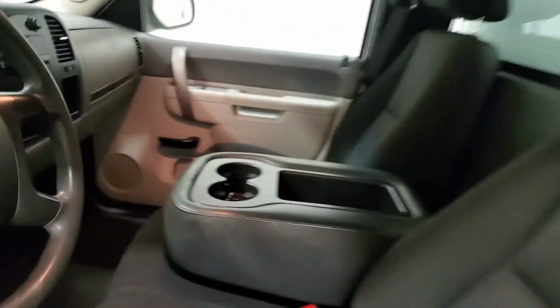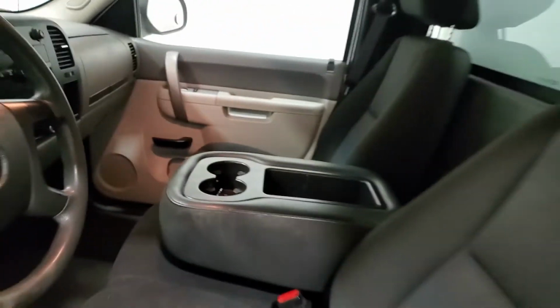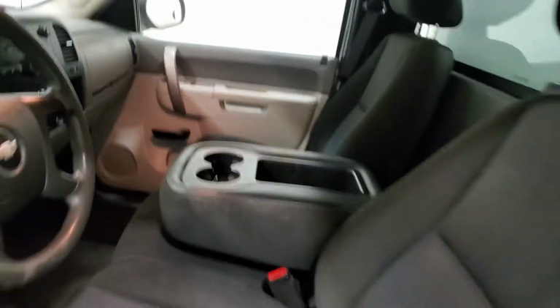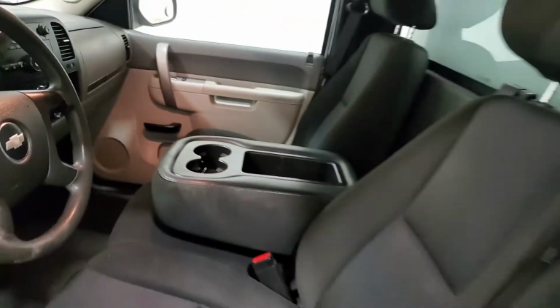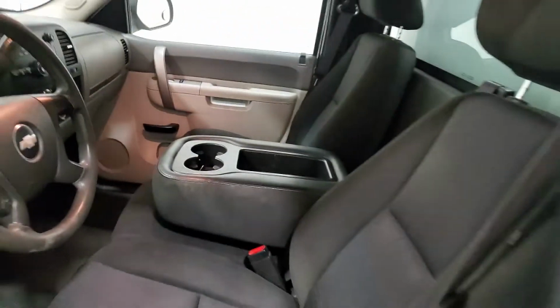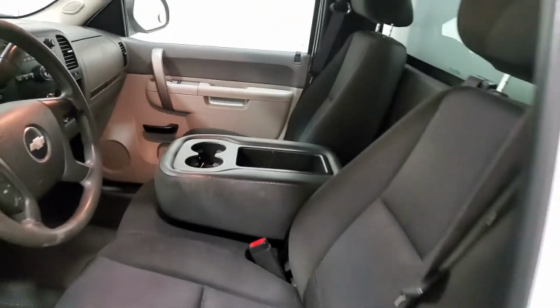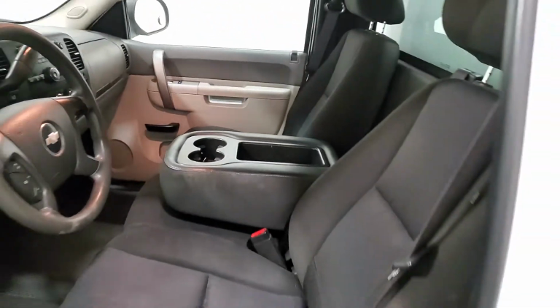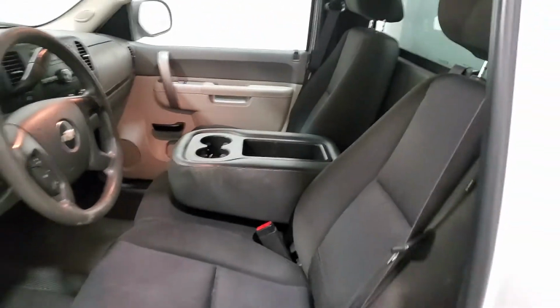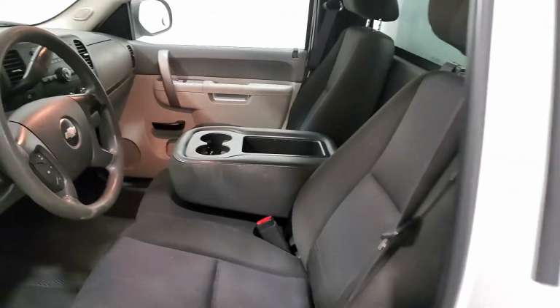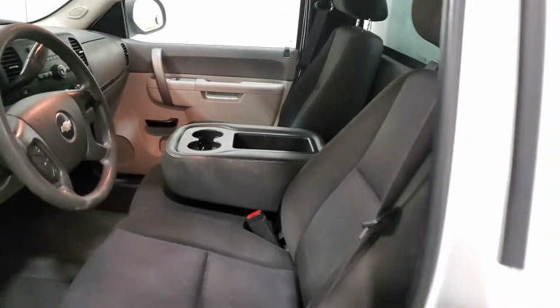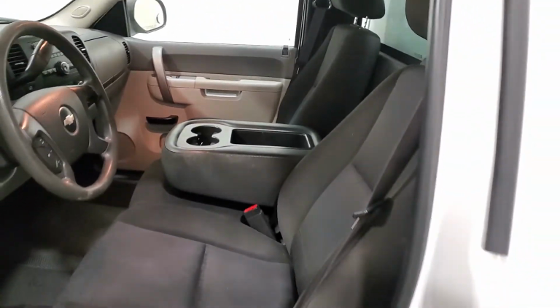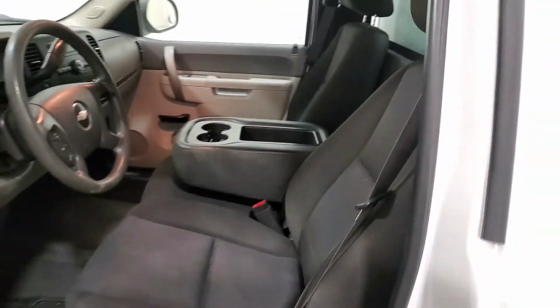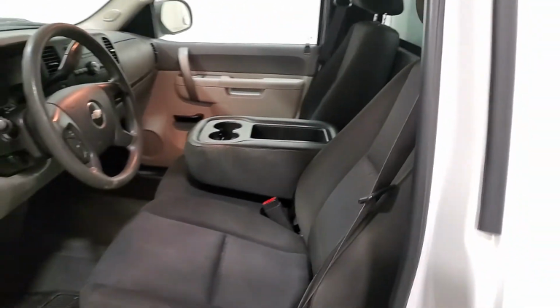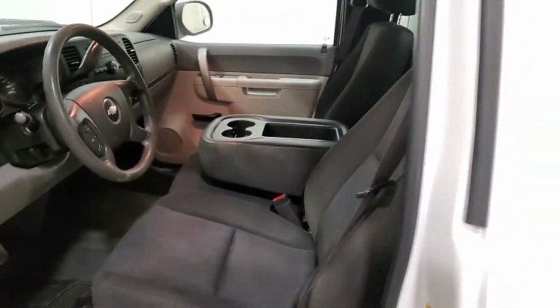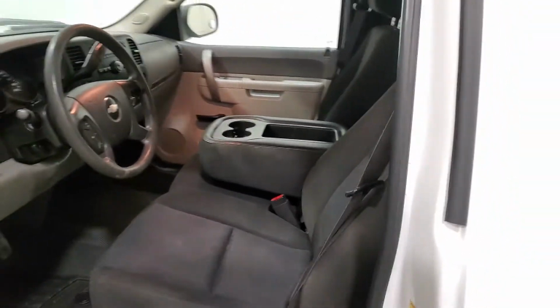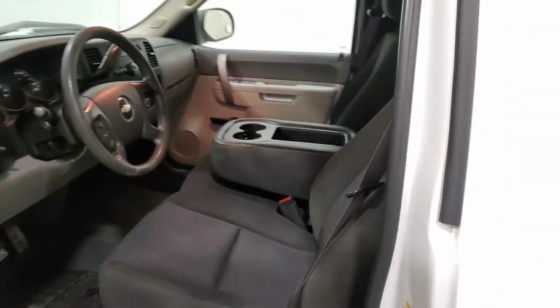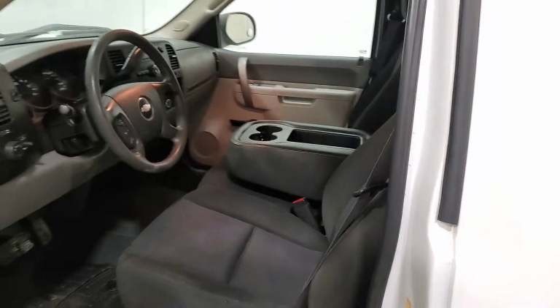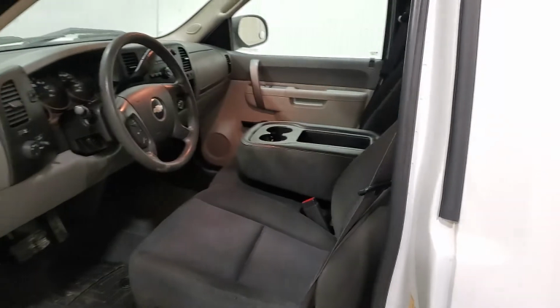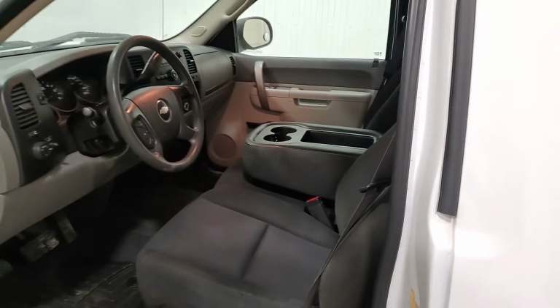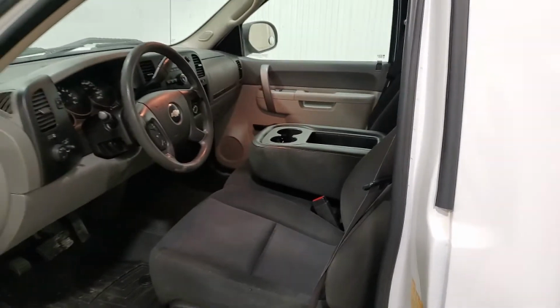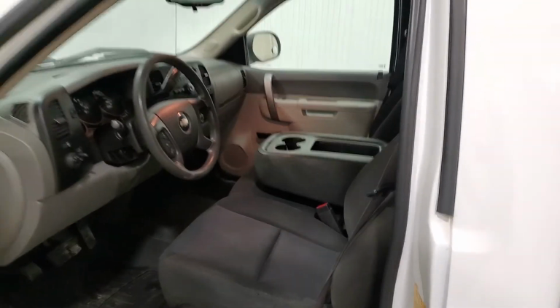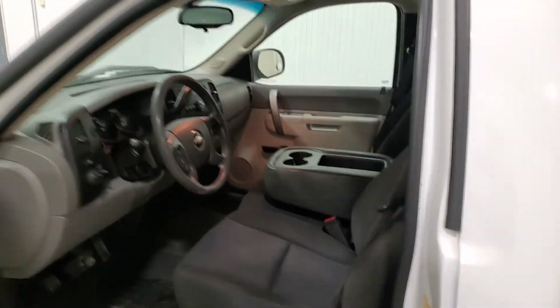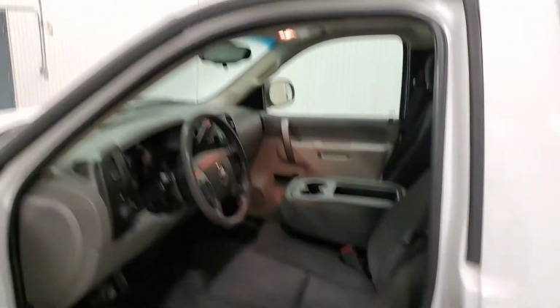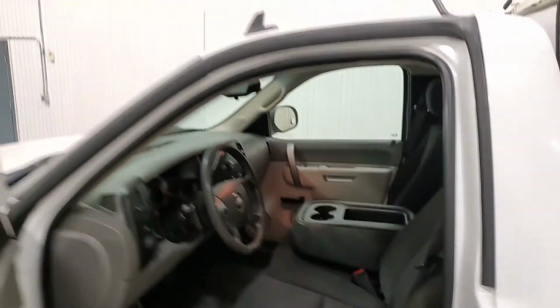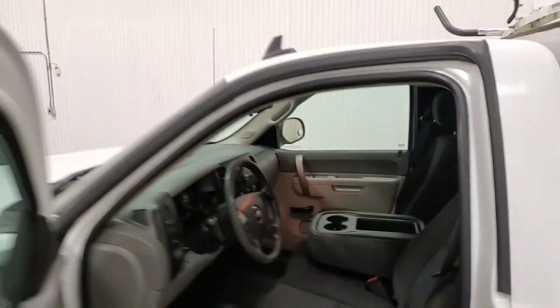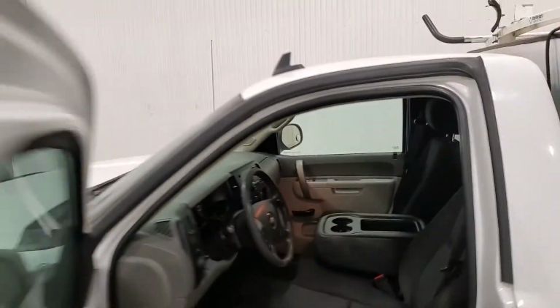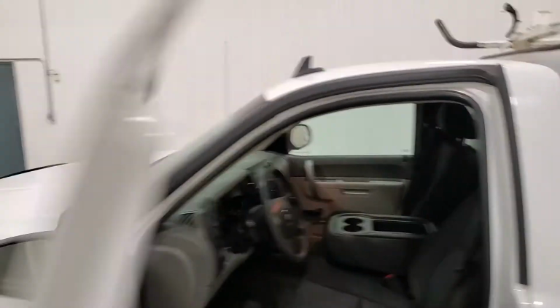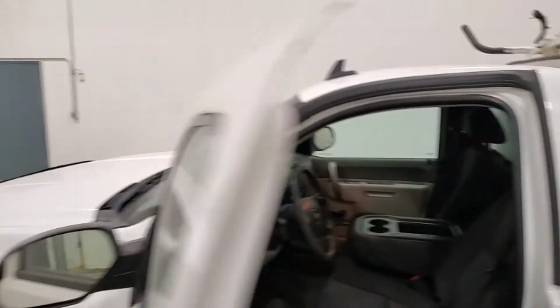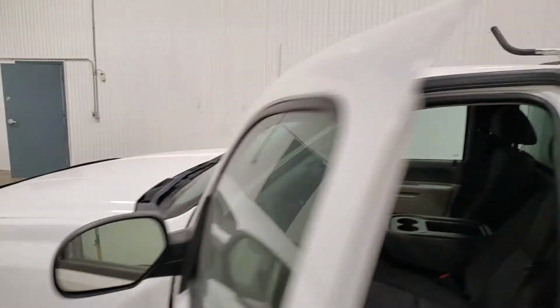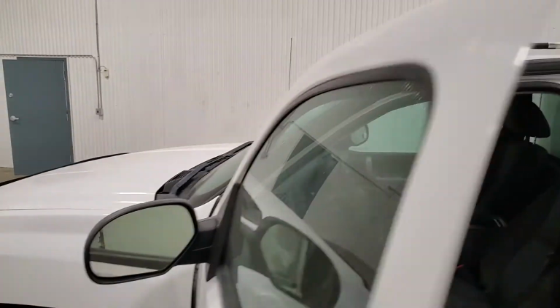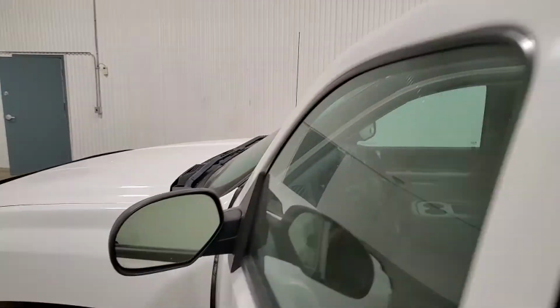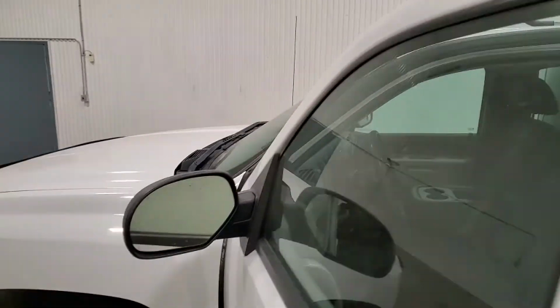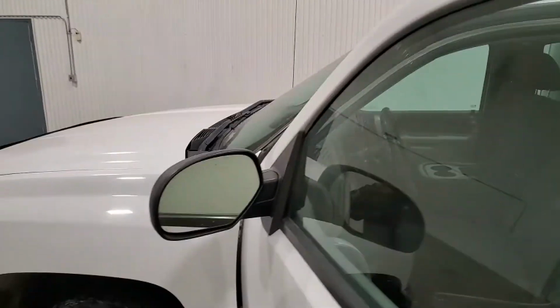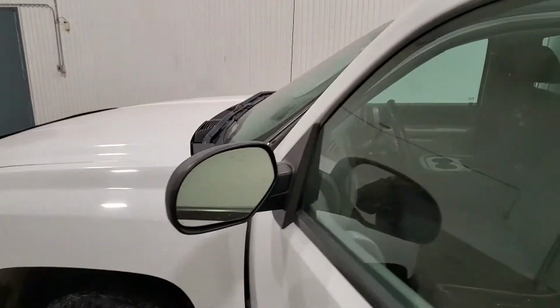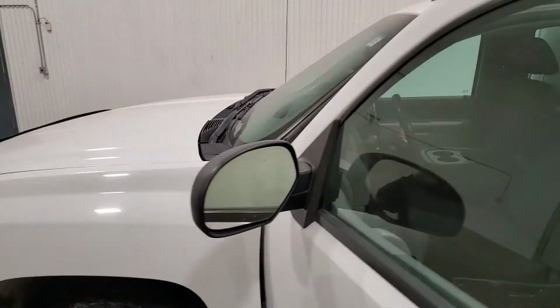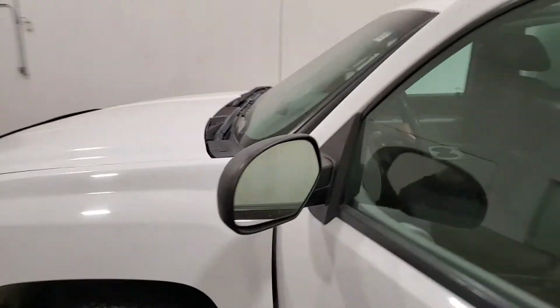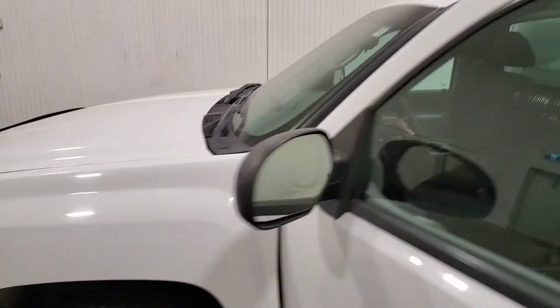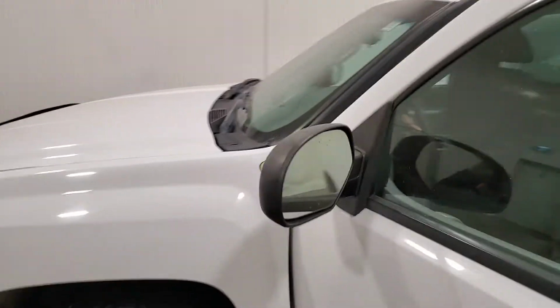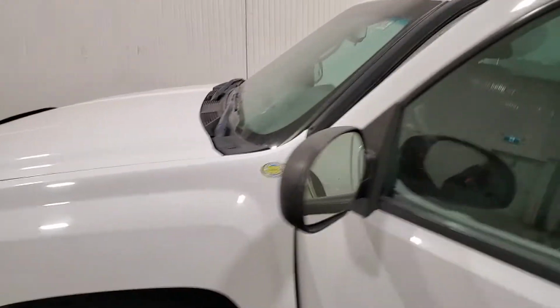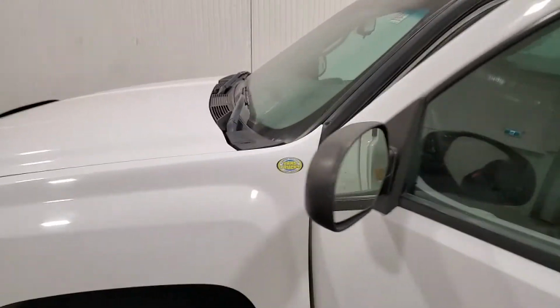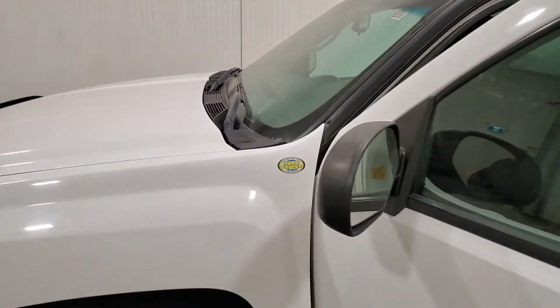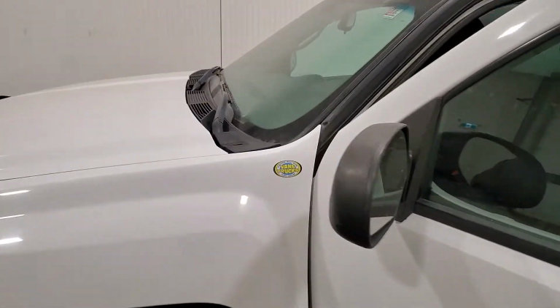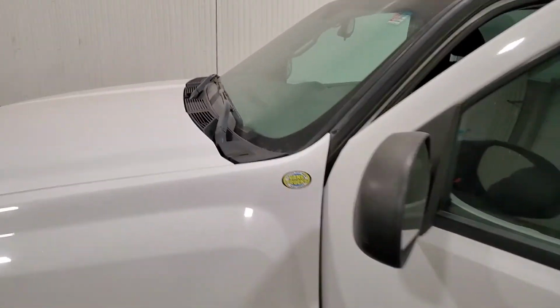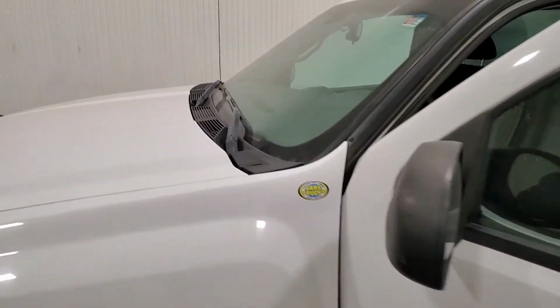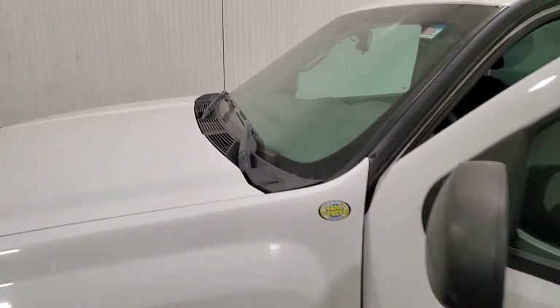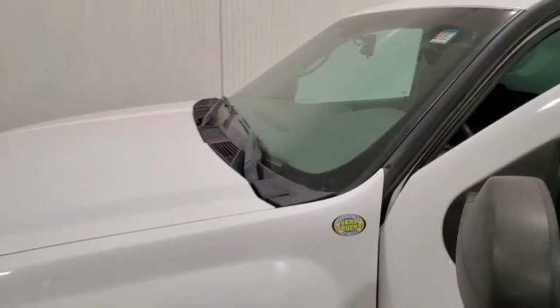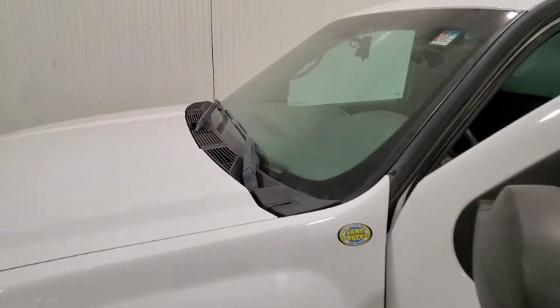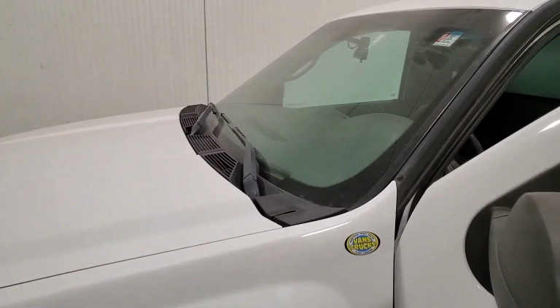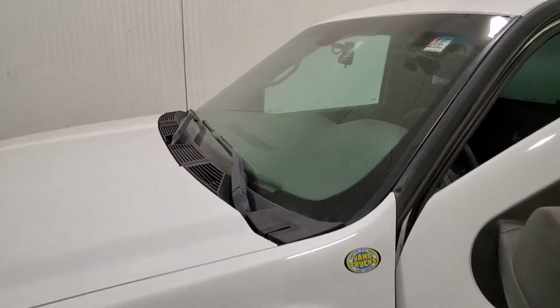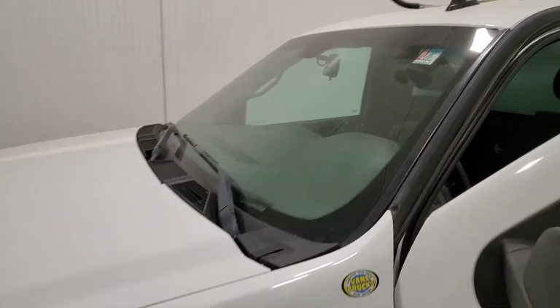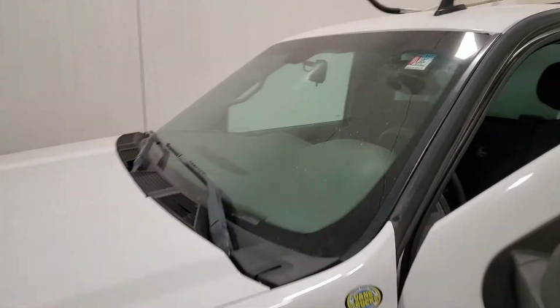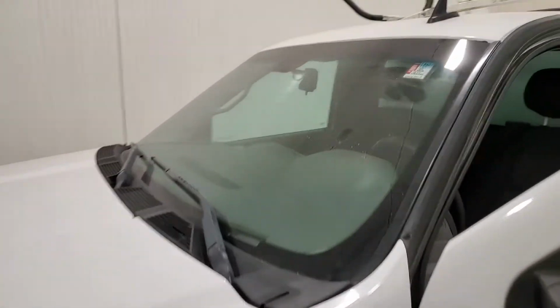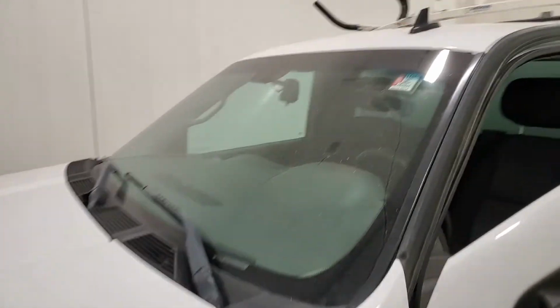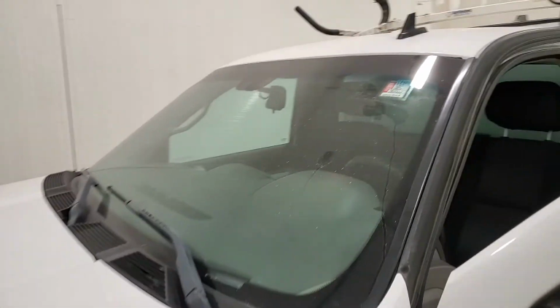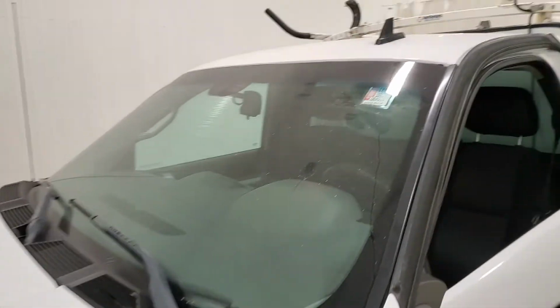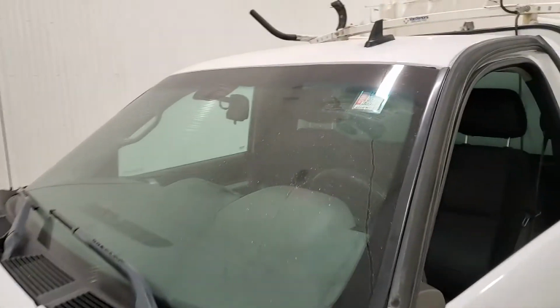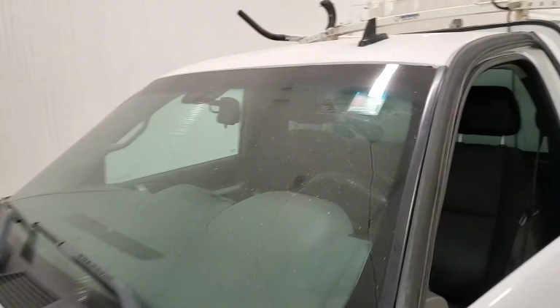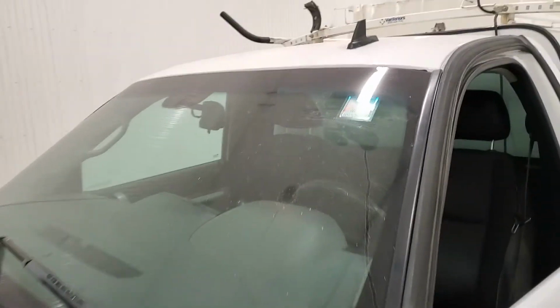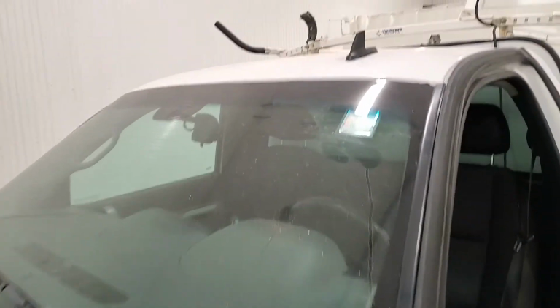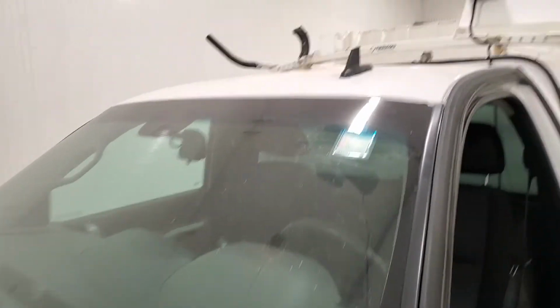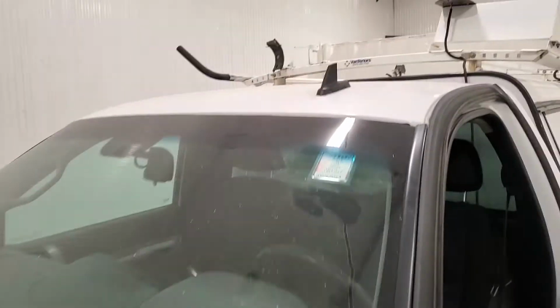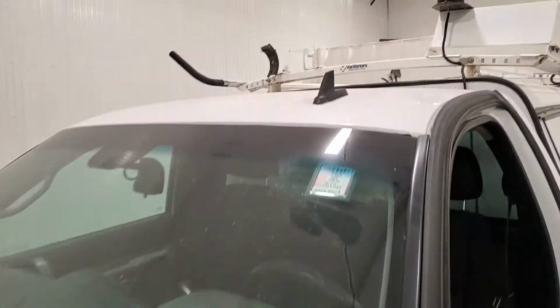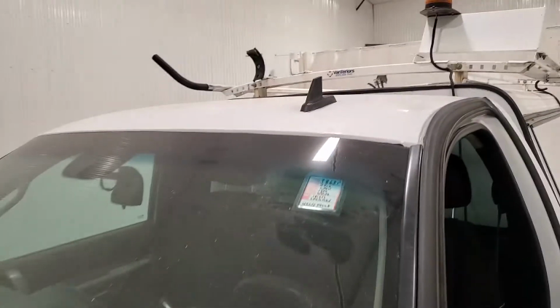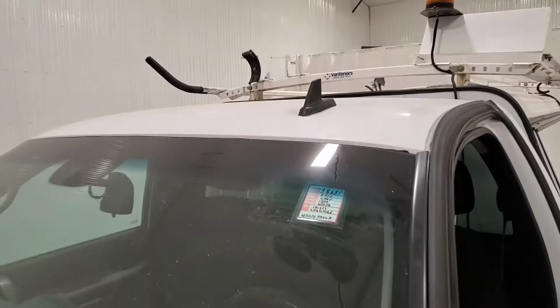This one does have a flip-up center console as well. Again, this is stock number 3863, it's a 2010 Chev half-ton.